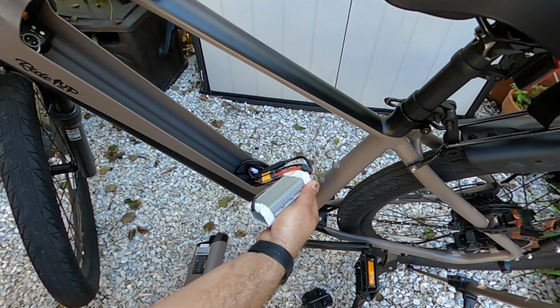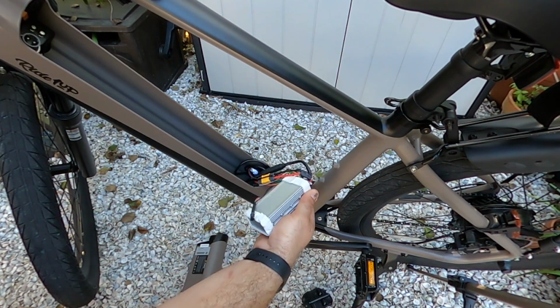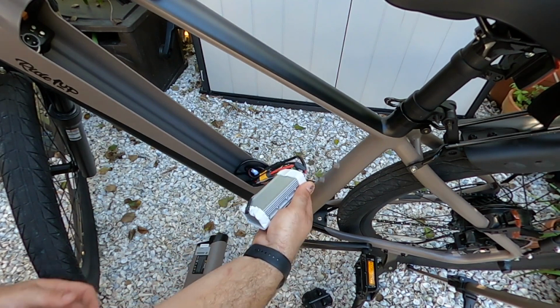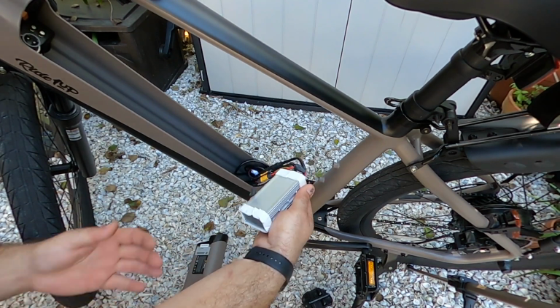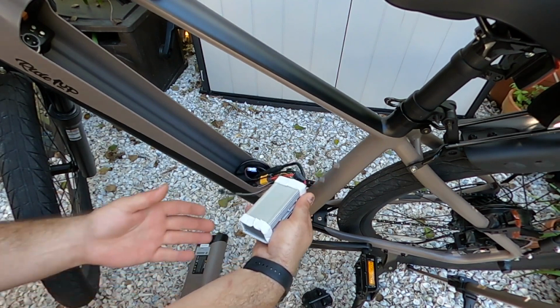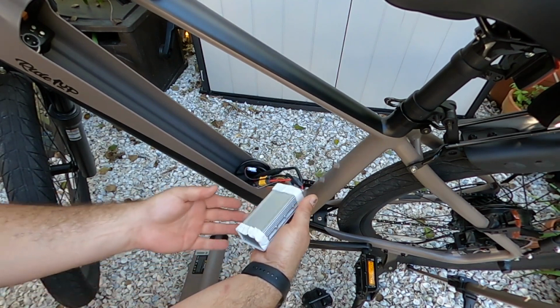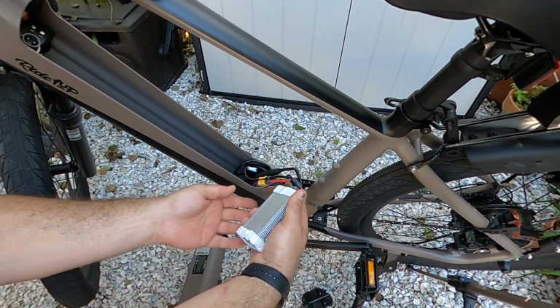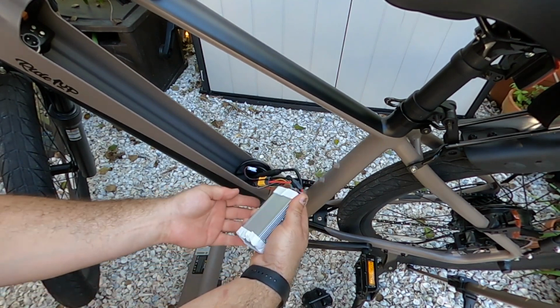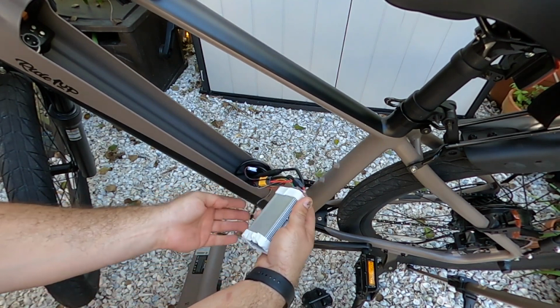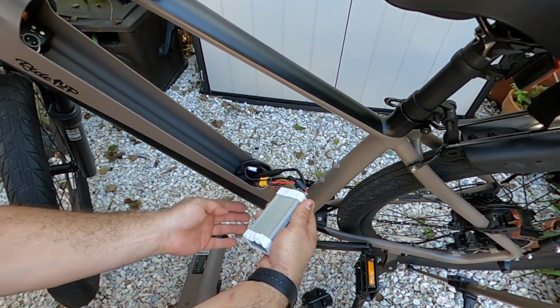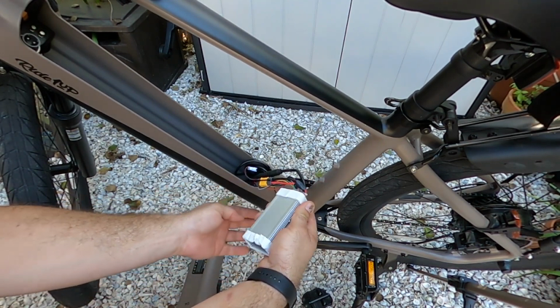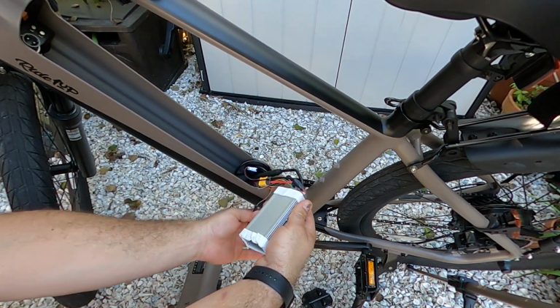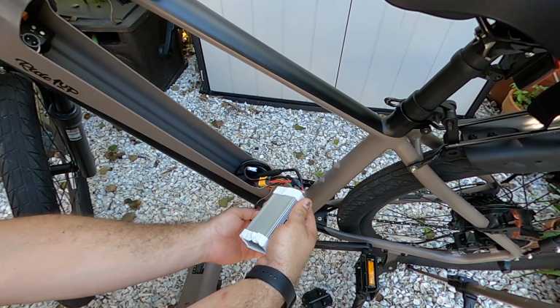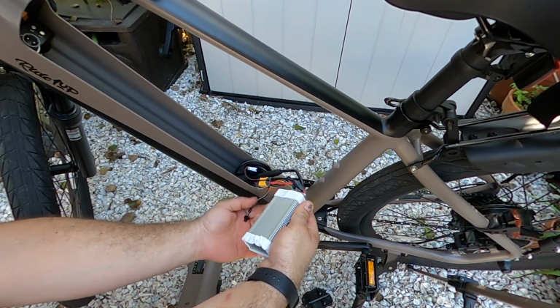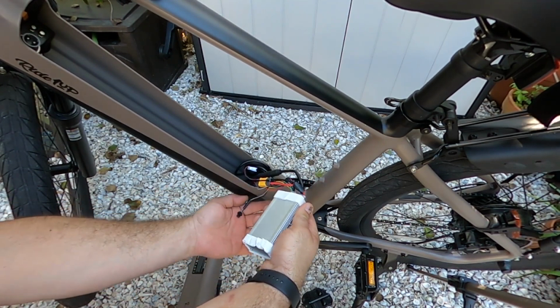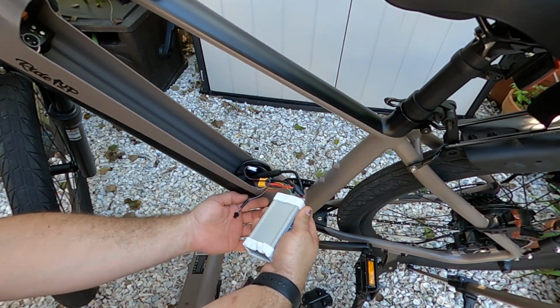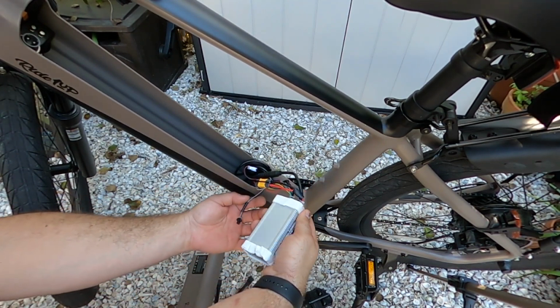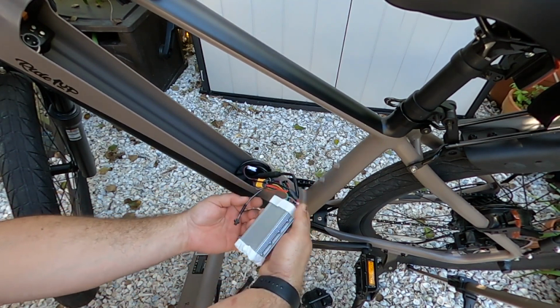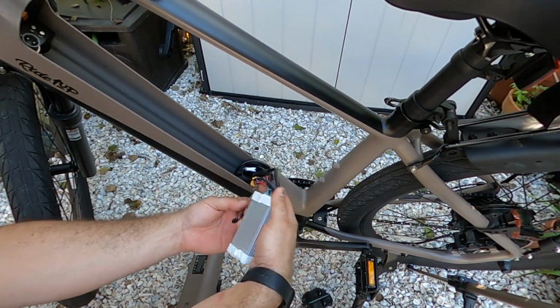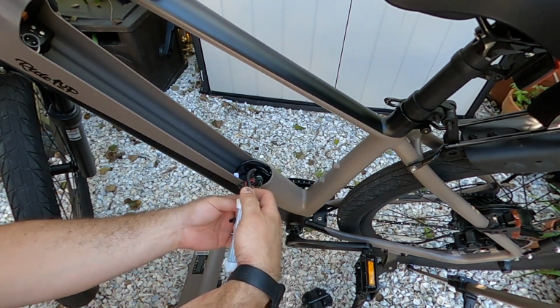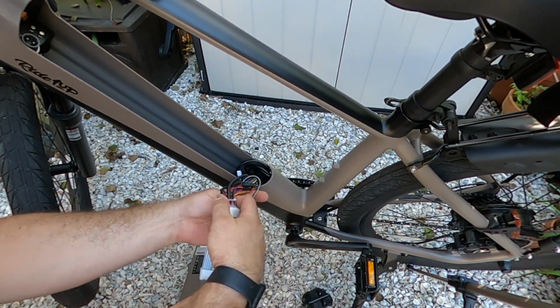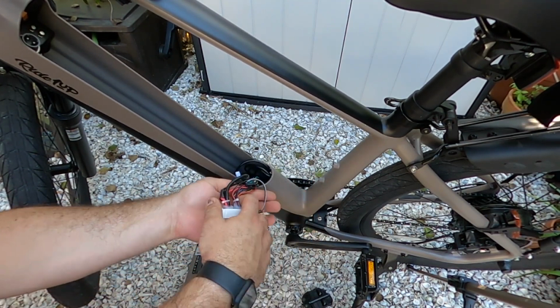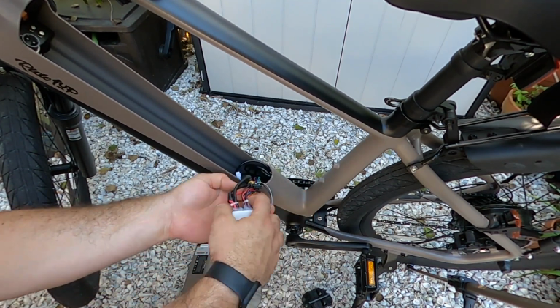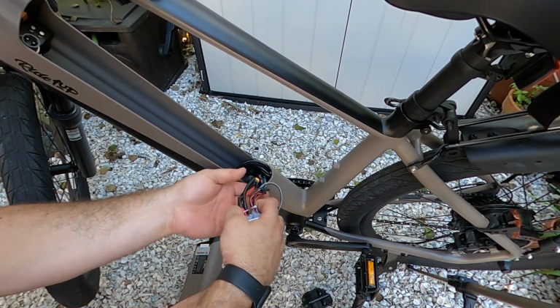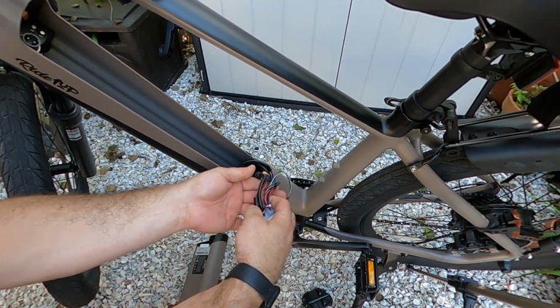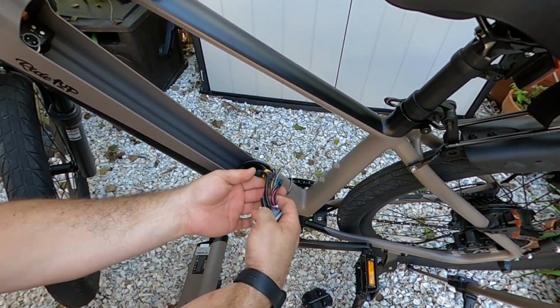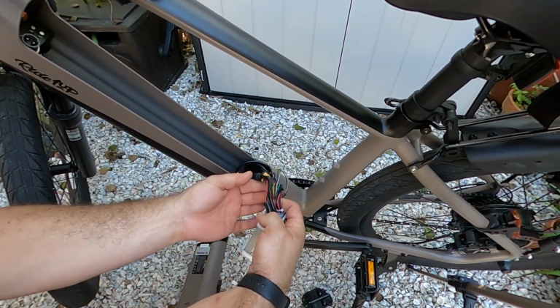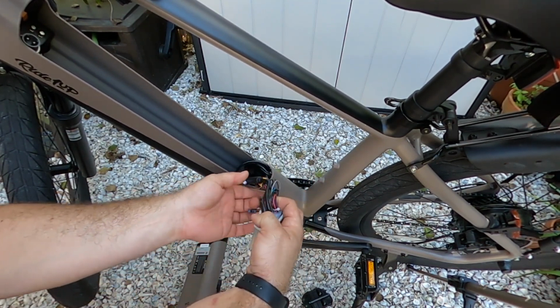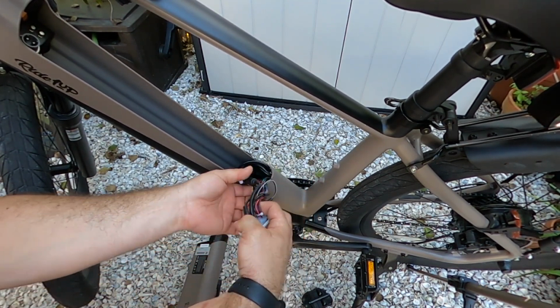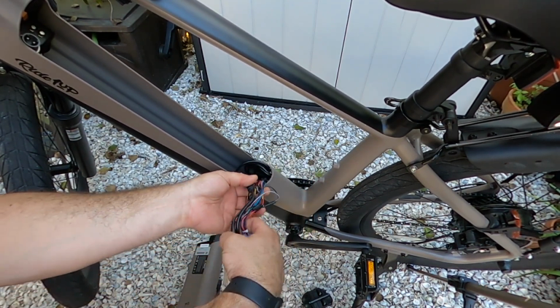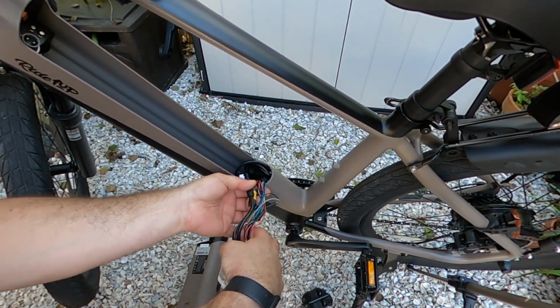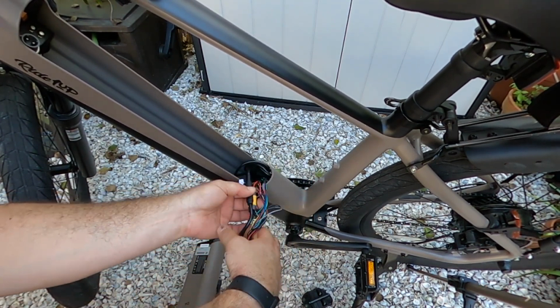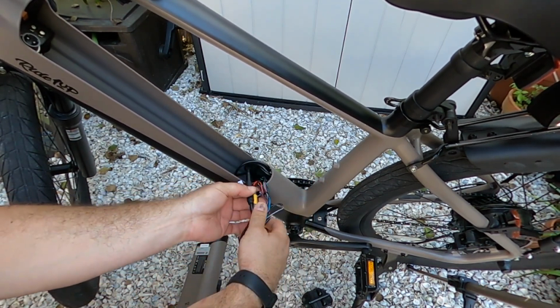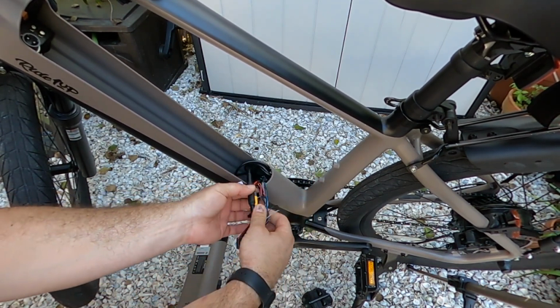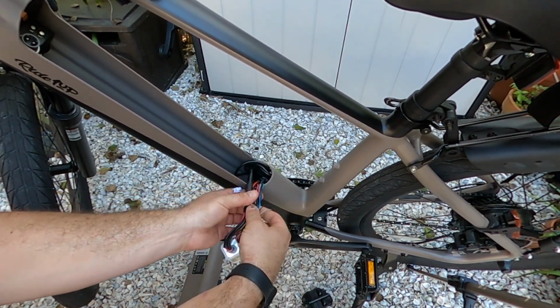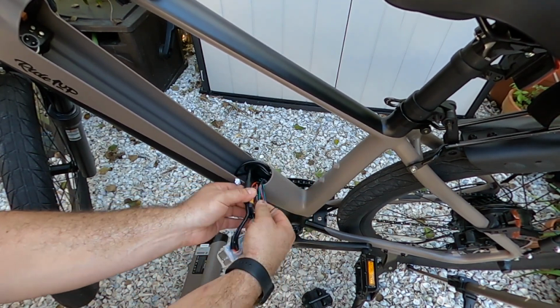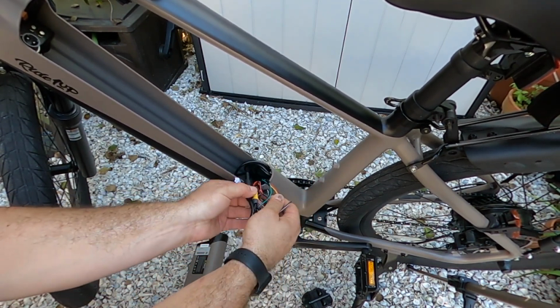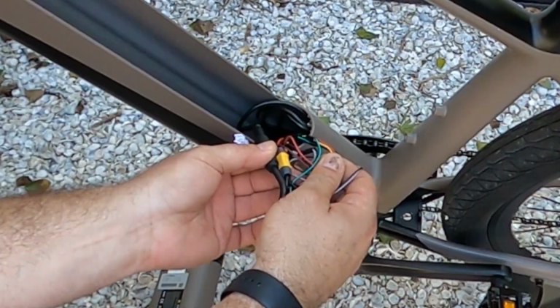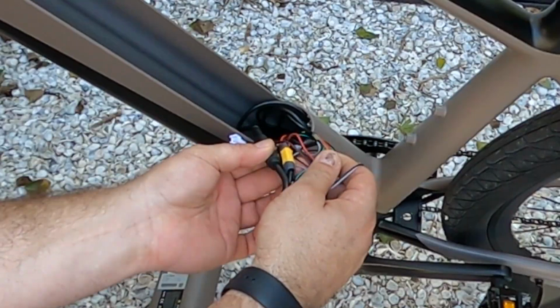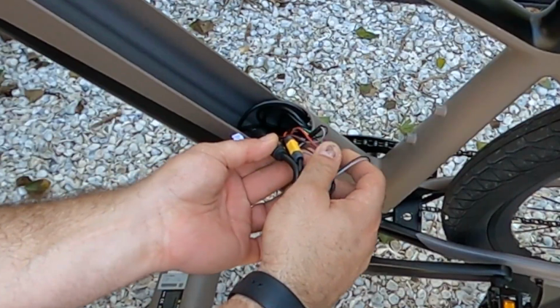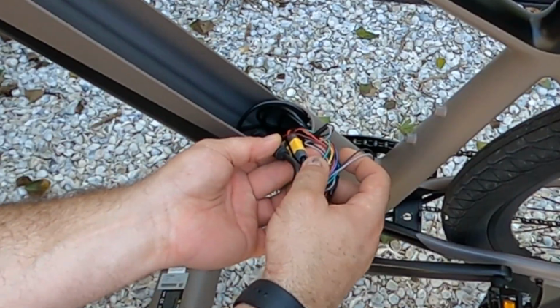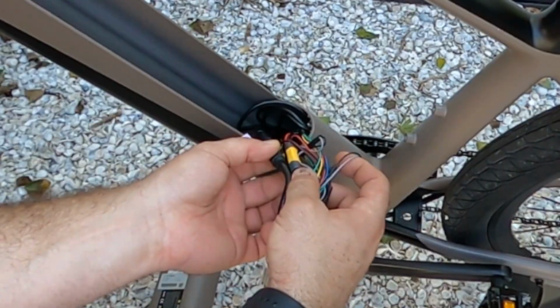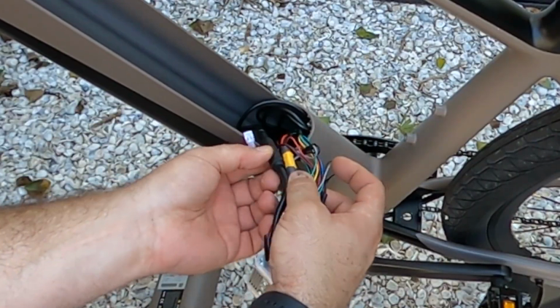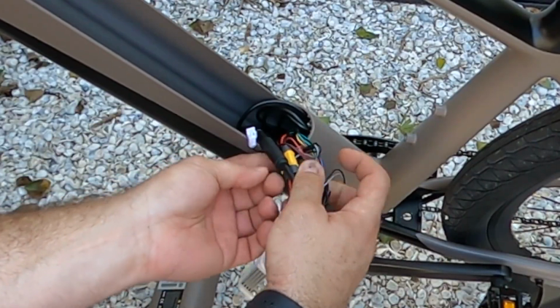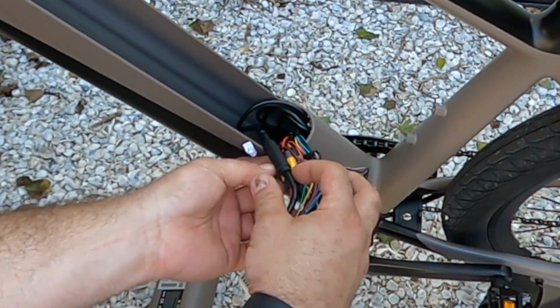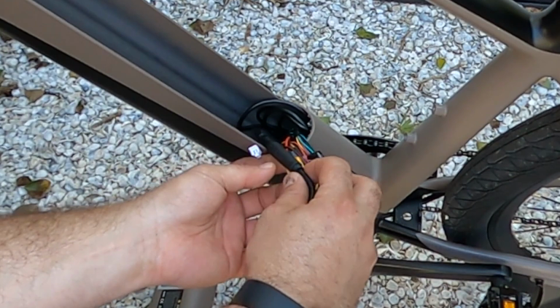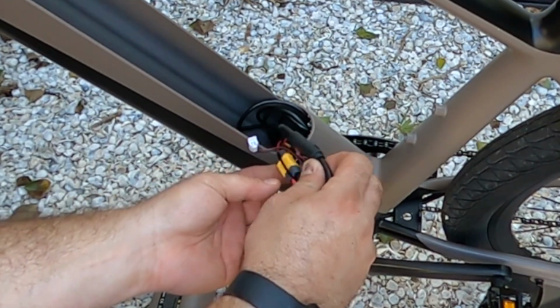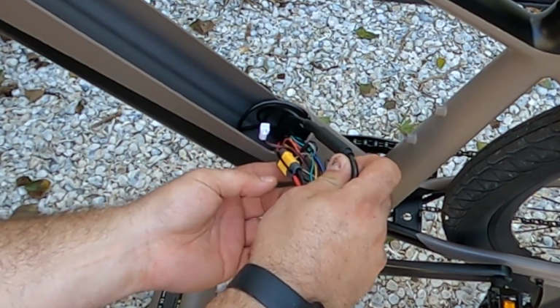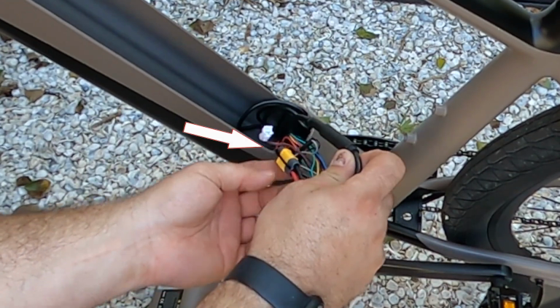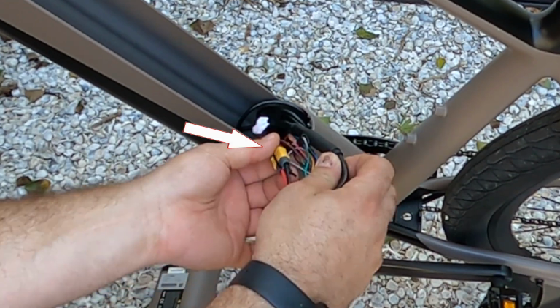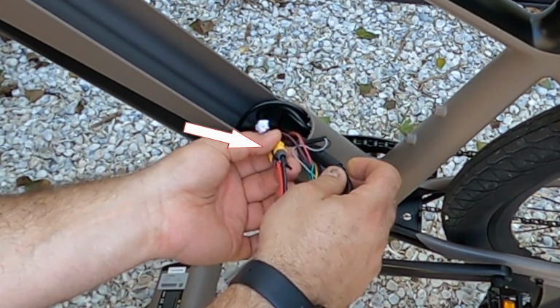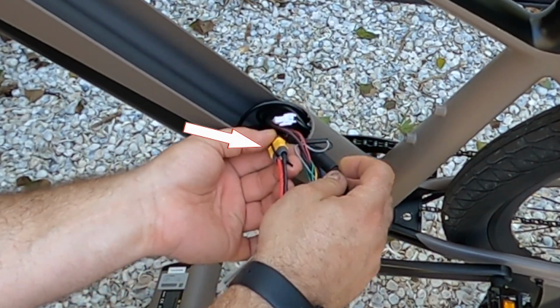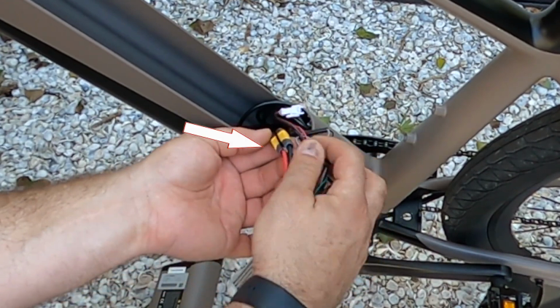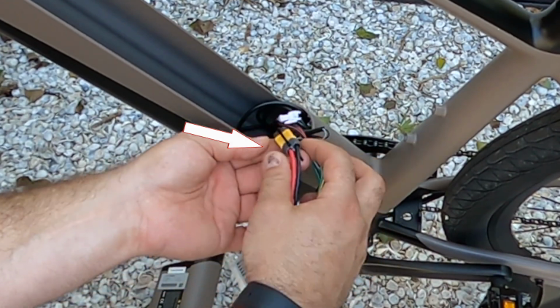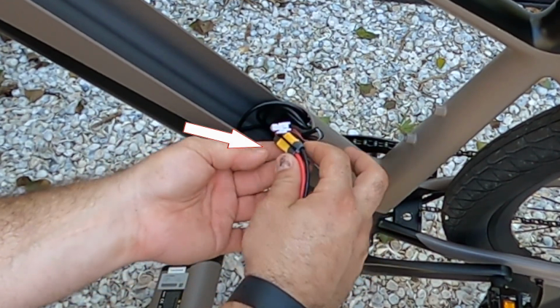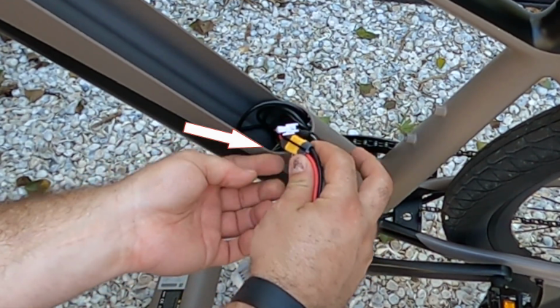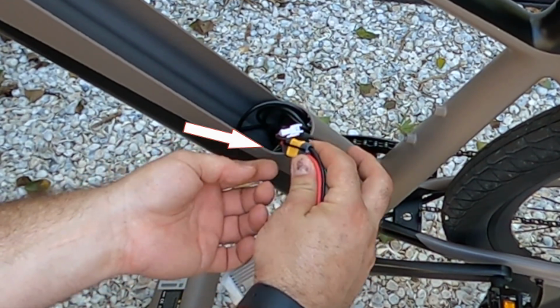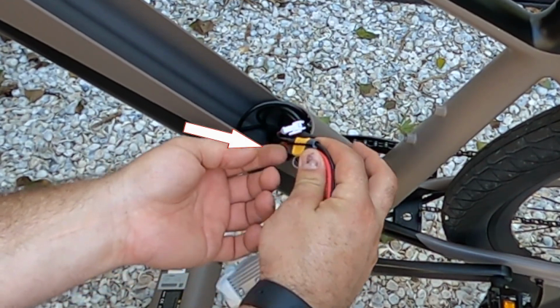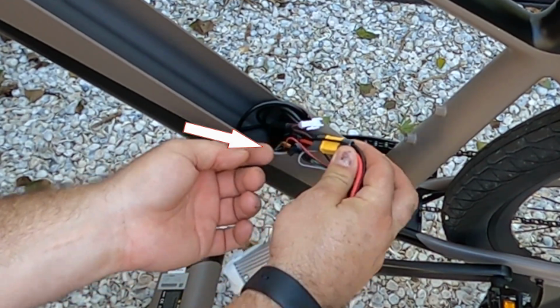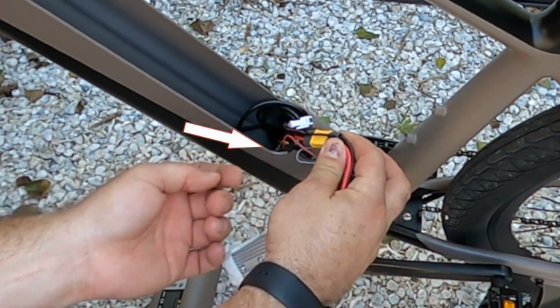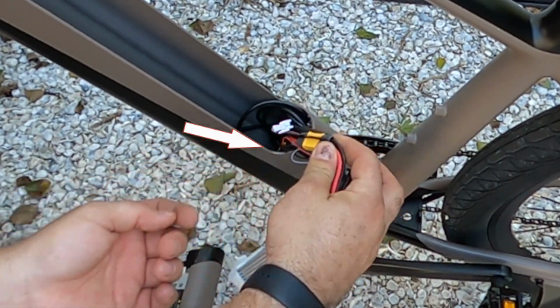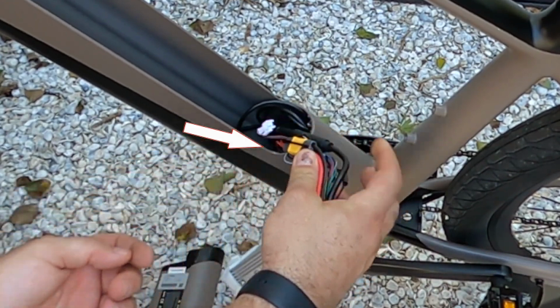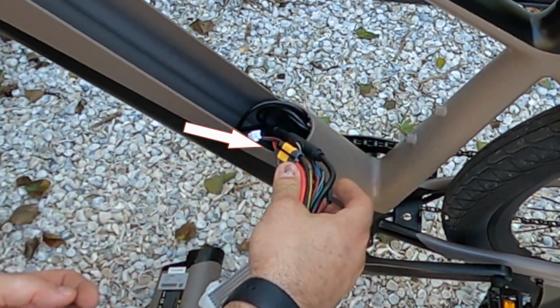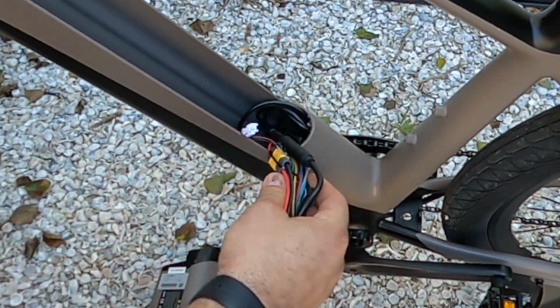Now we're going to take a look at all of our cabling, and we can see the XT60 connections.